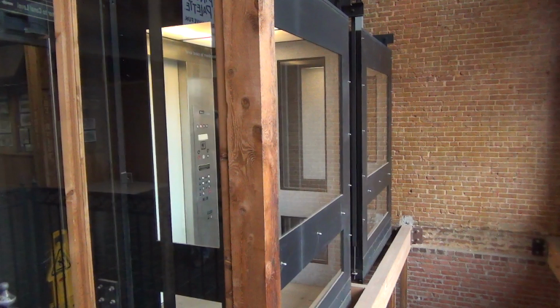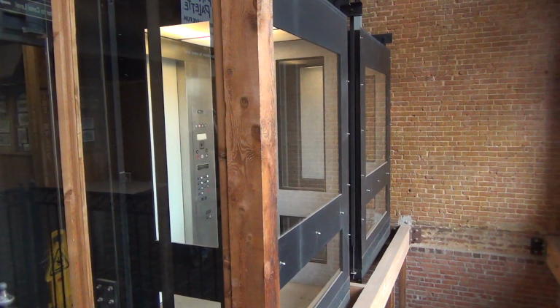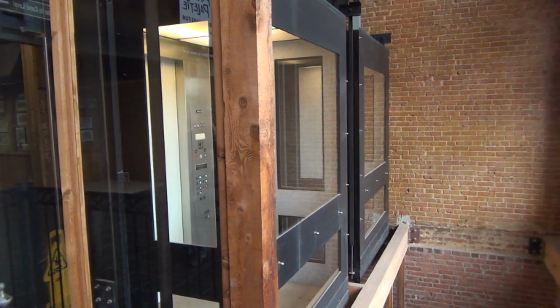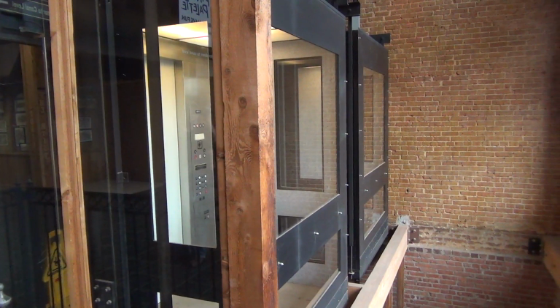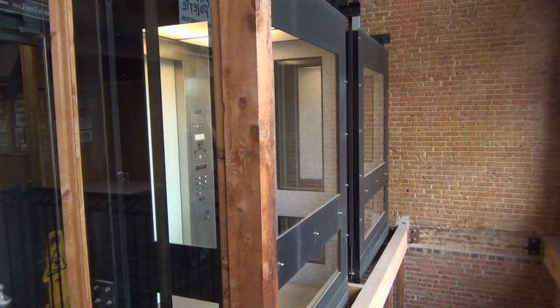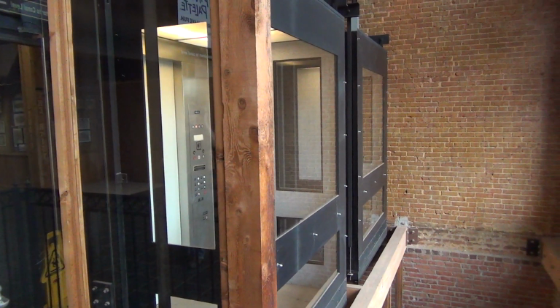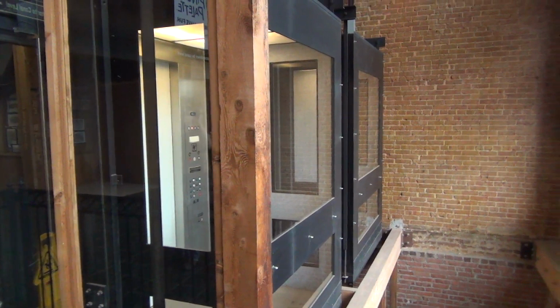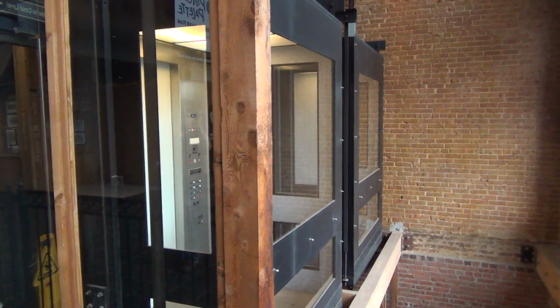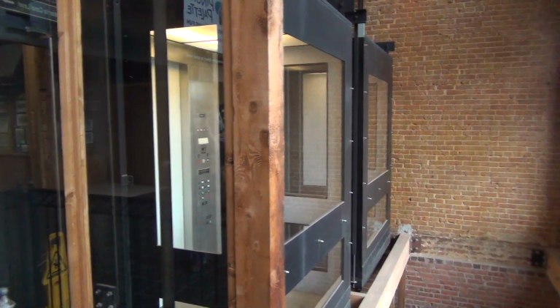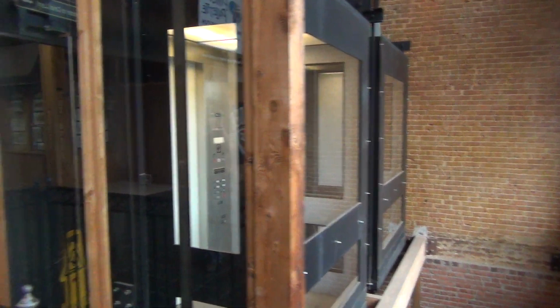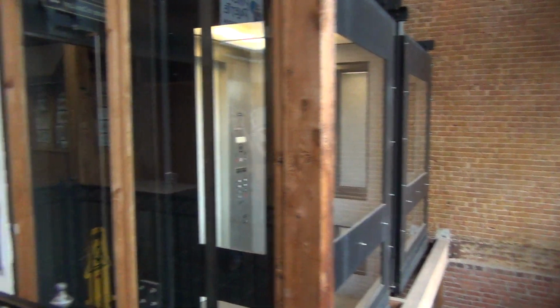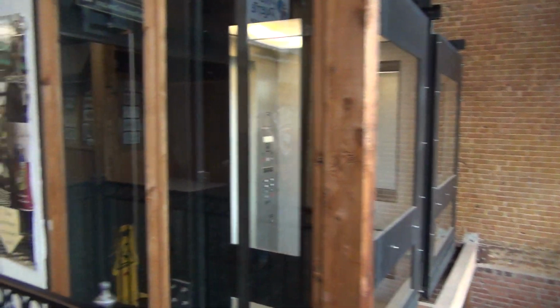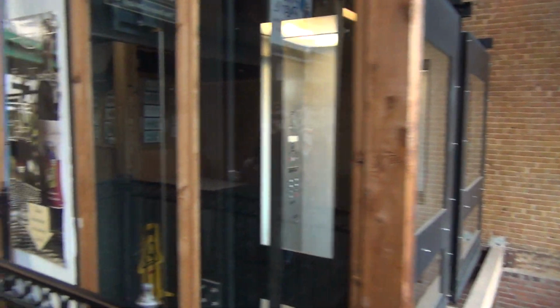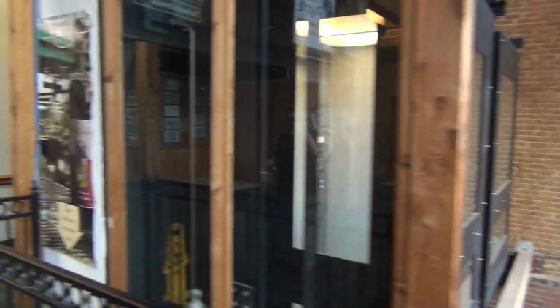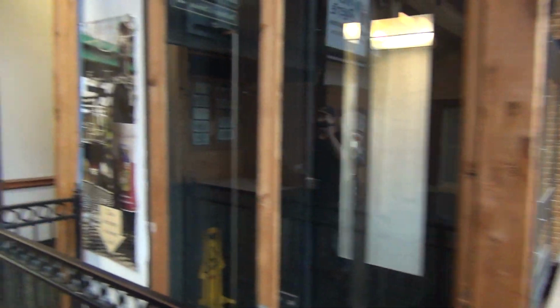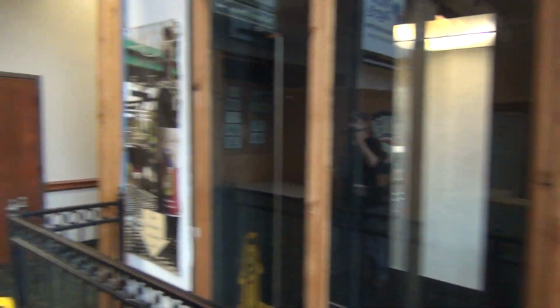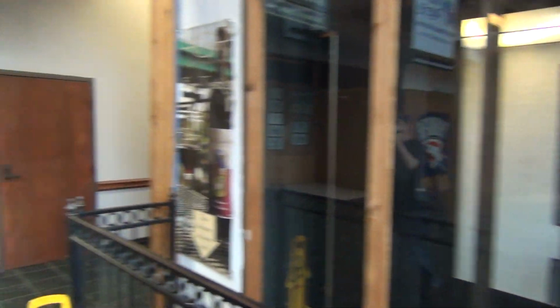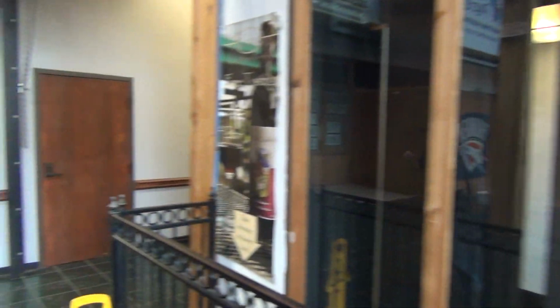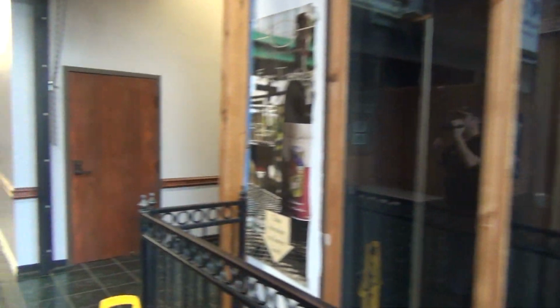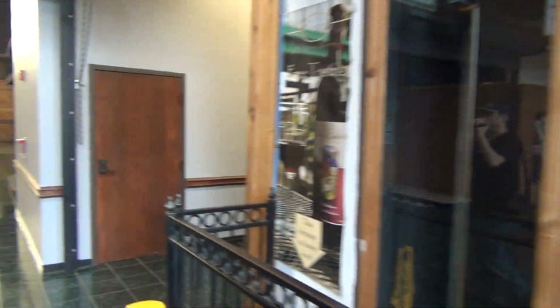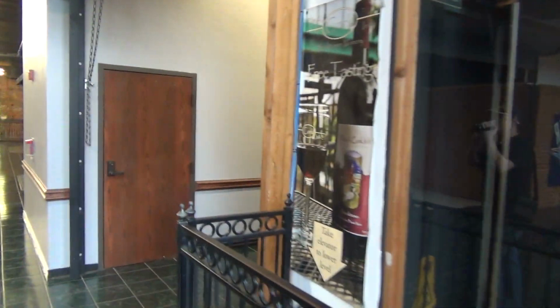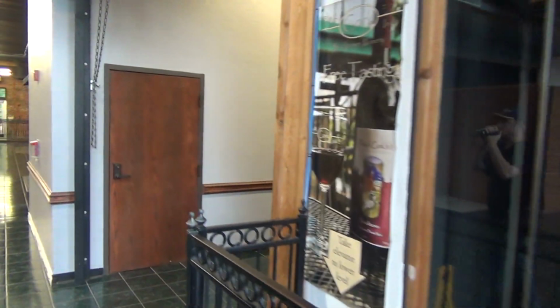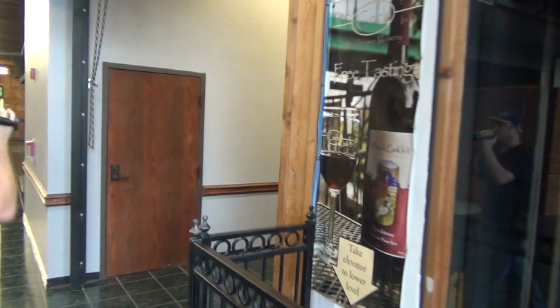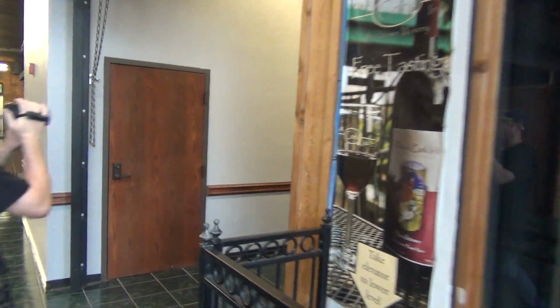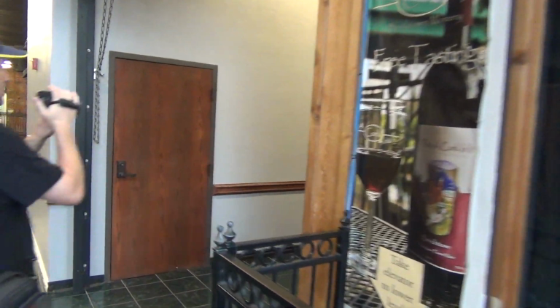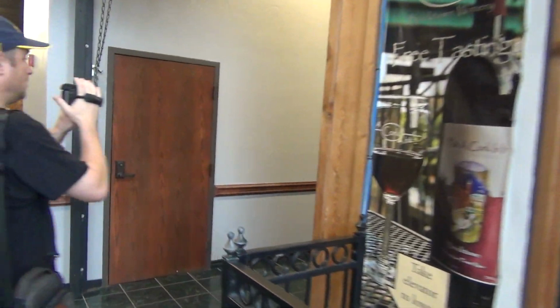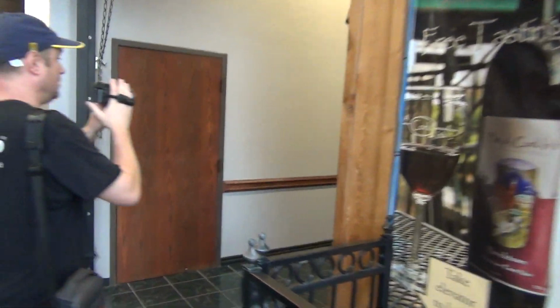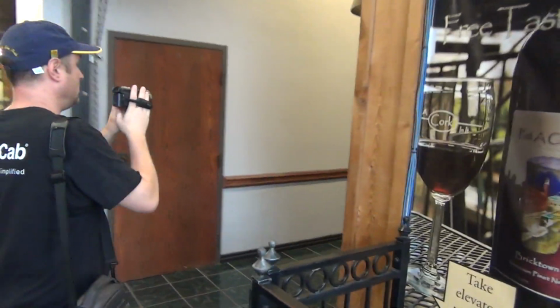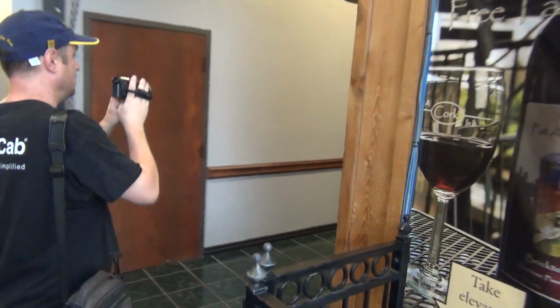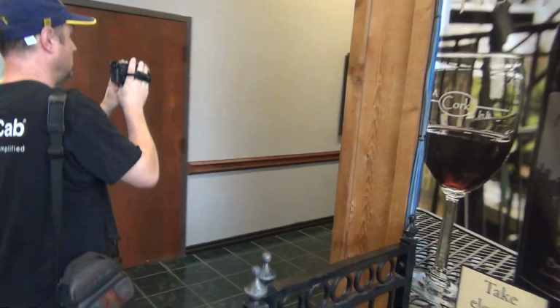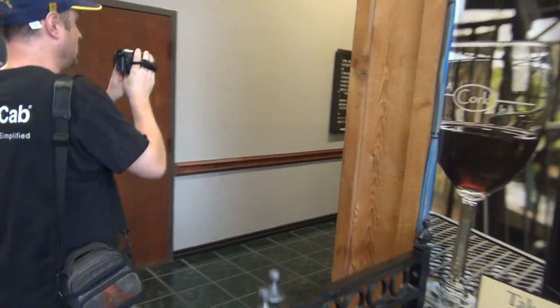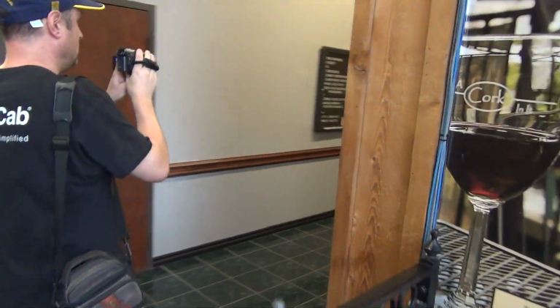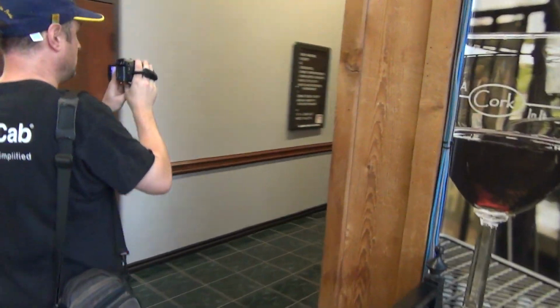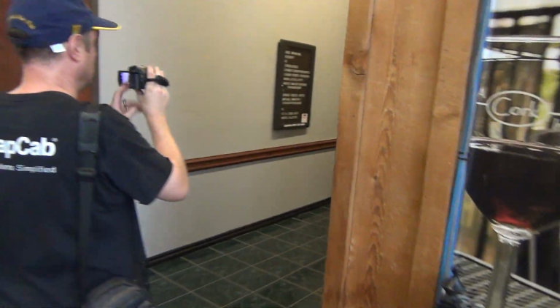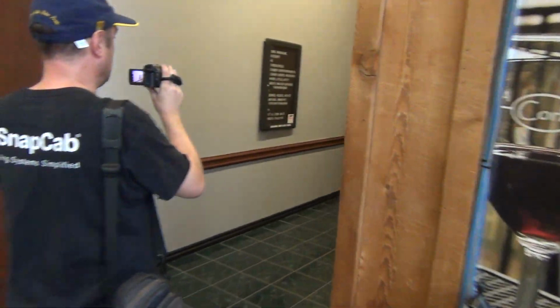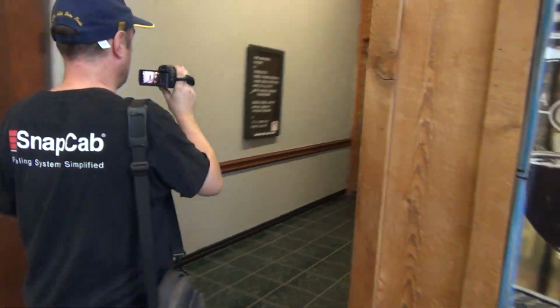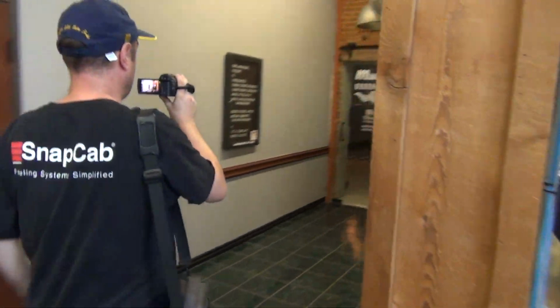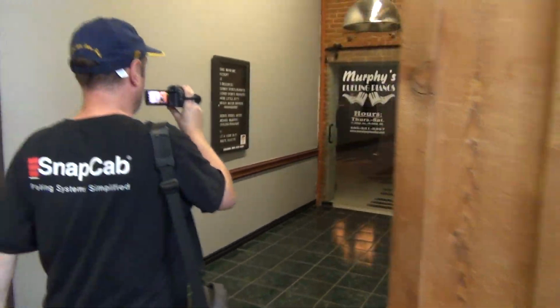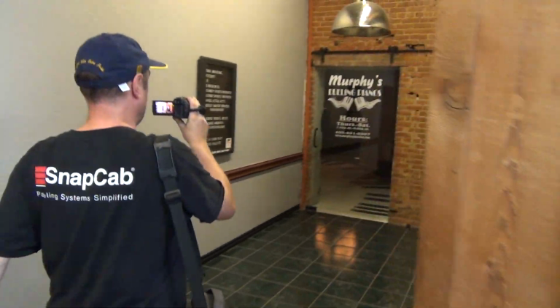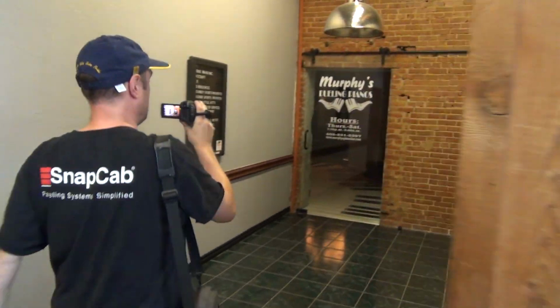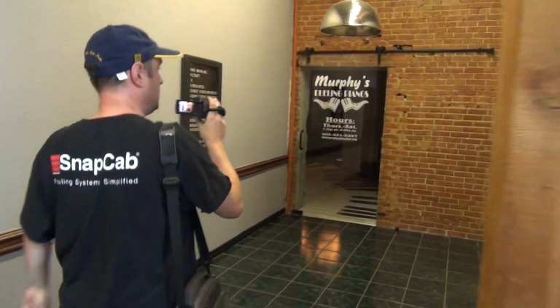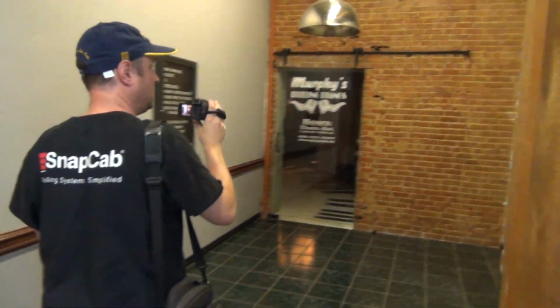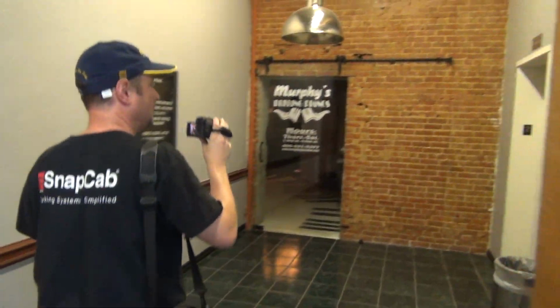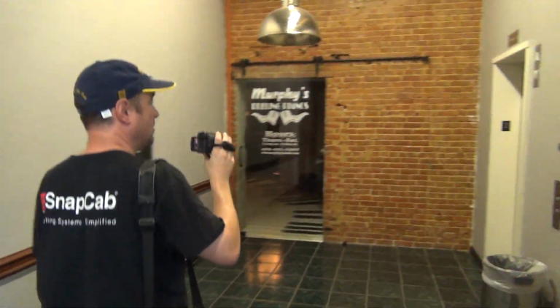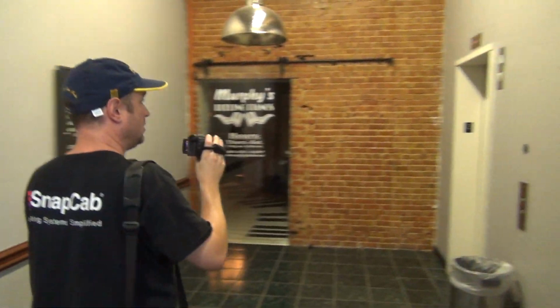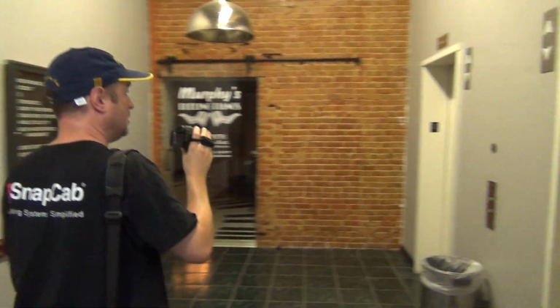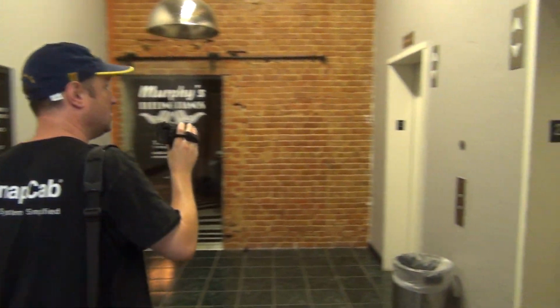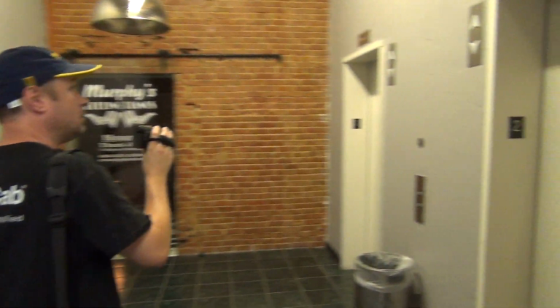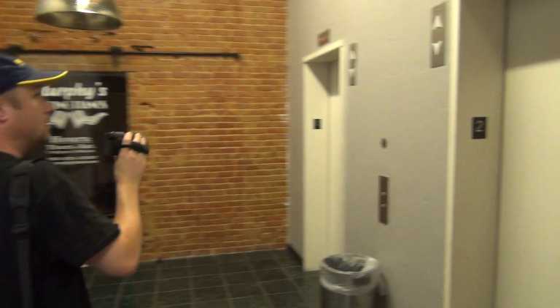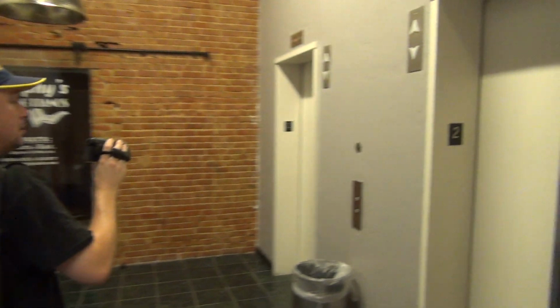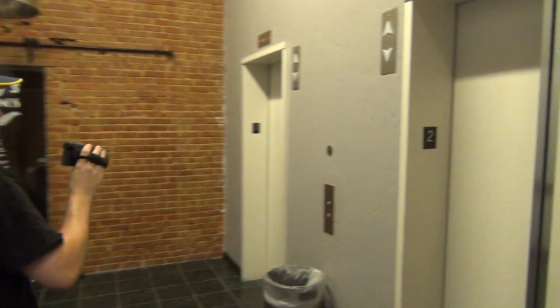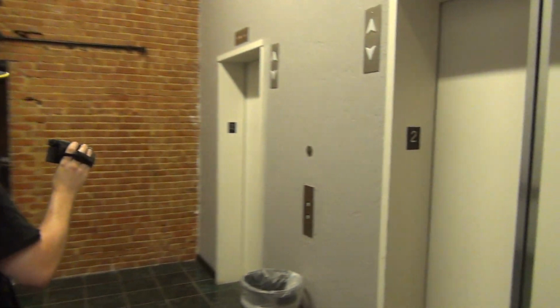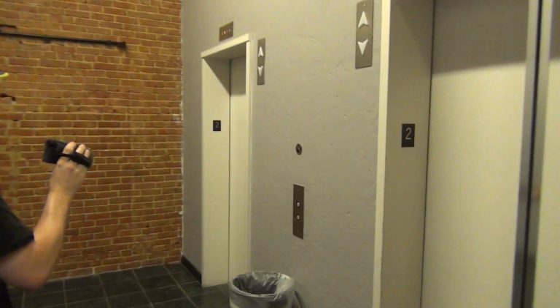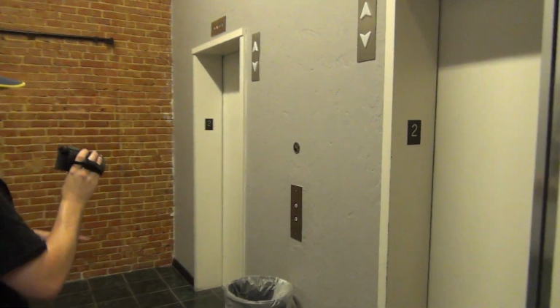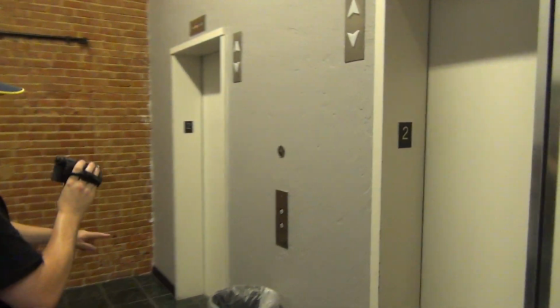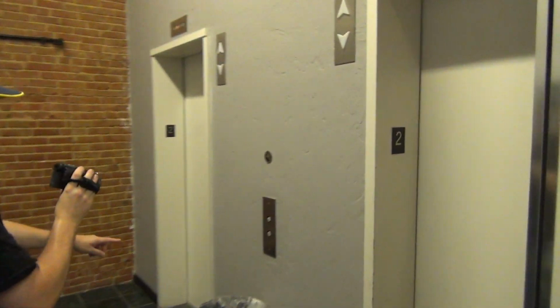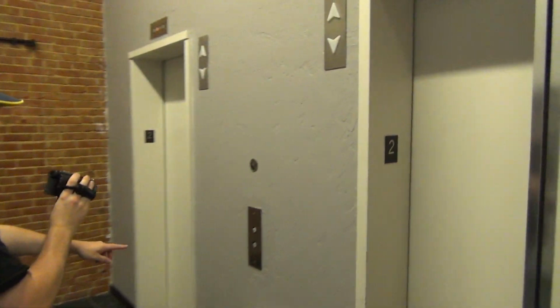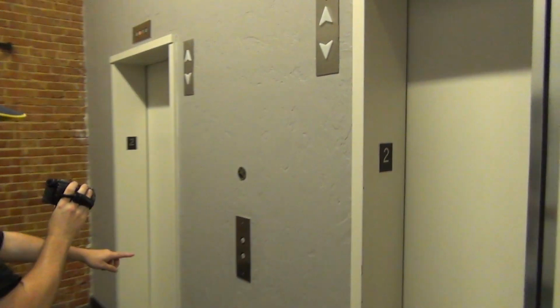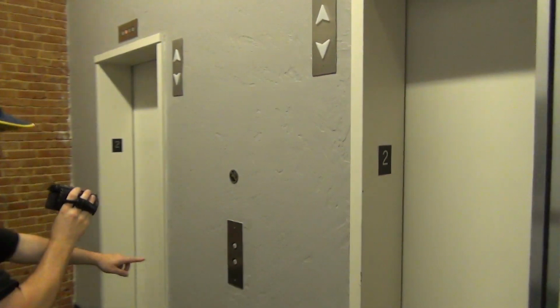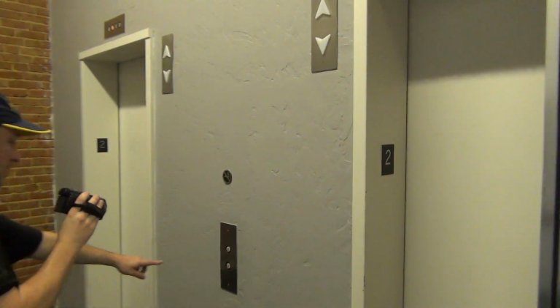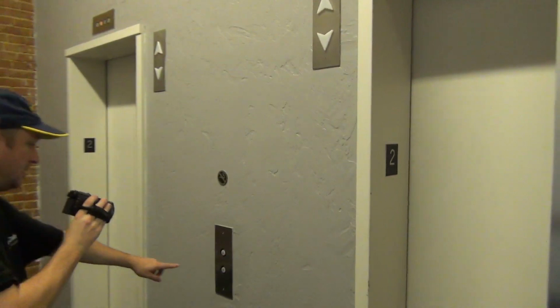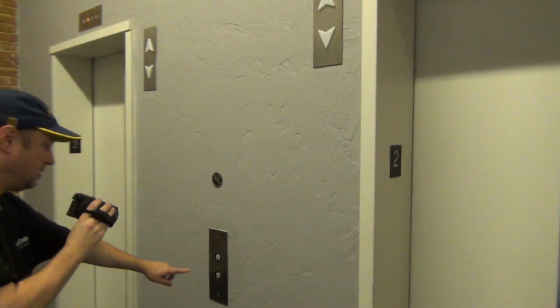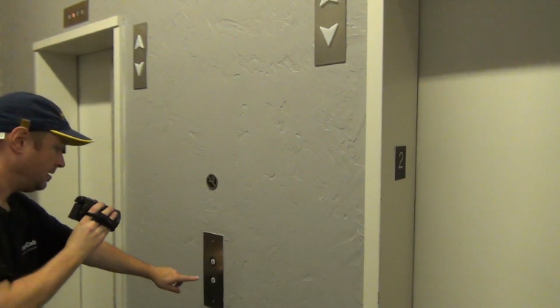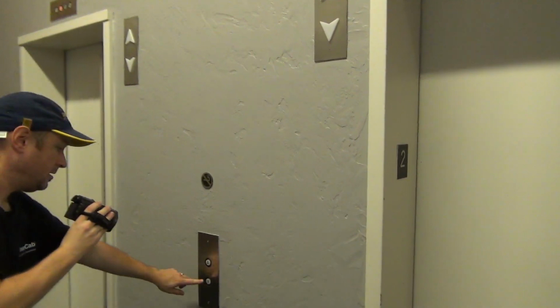All right, we're at the Jim Brewer building here in Oklahoma City in Bricktown. We have some neat elevators here.